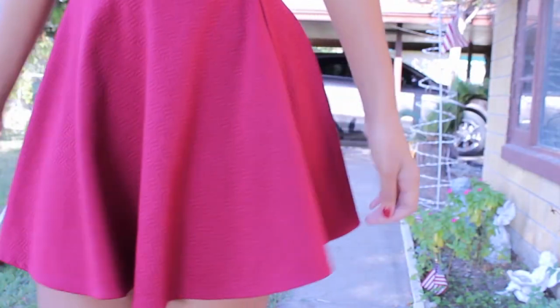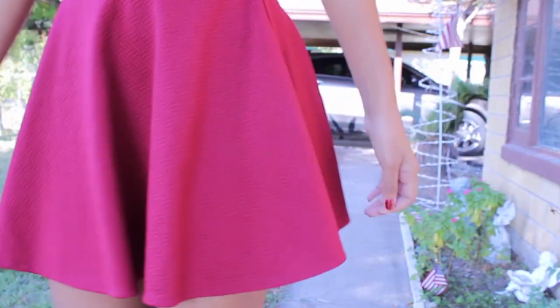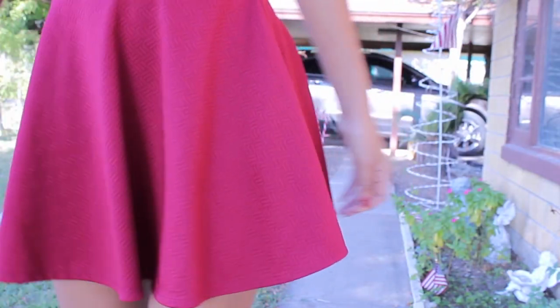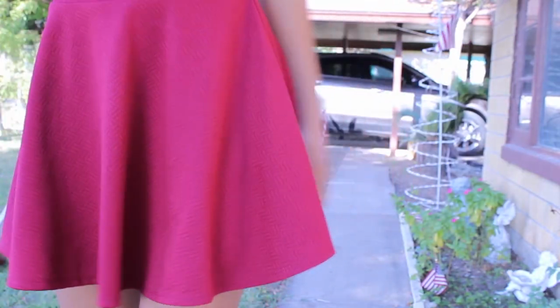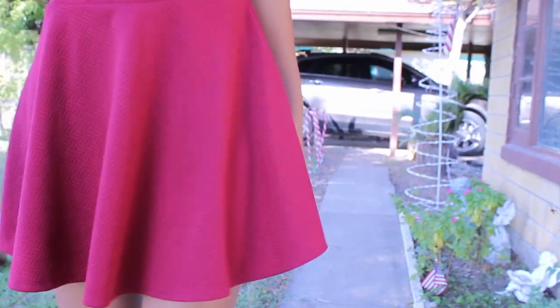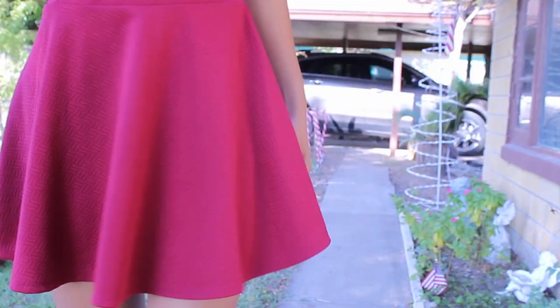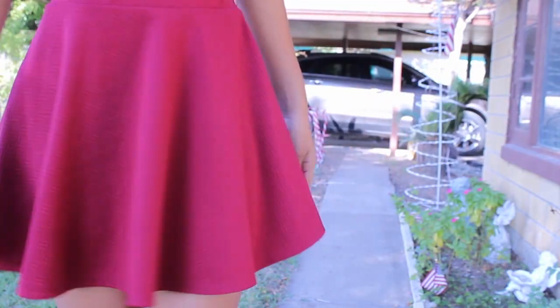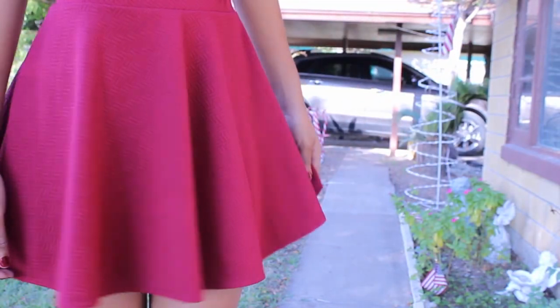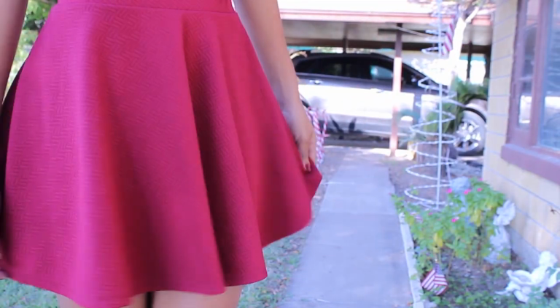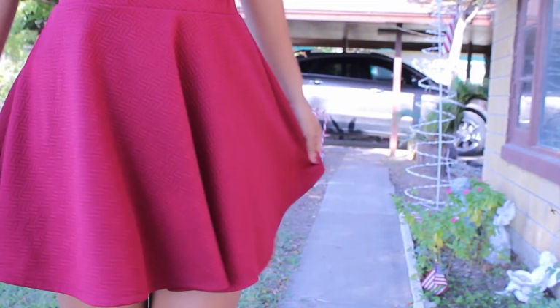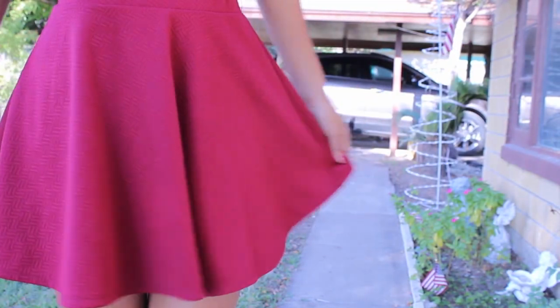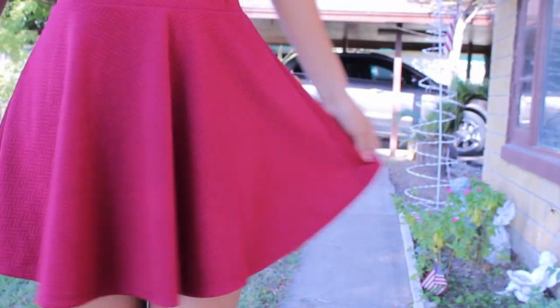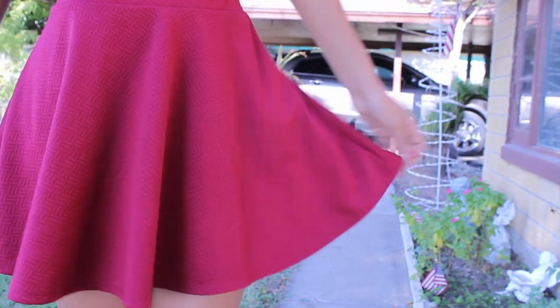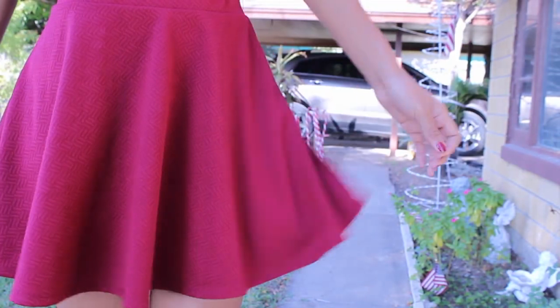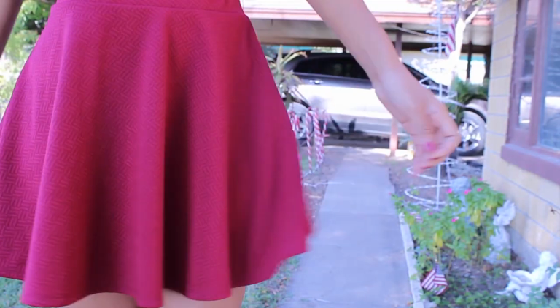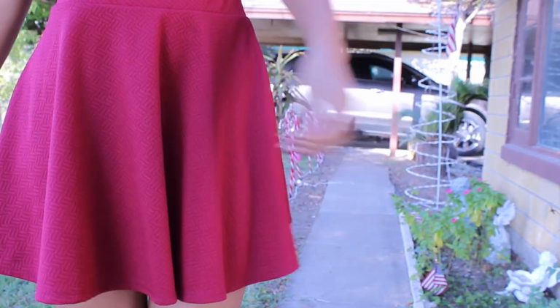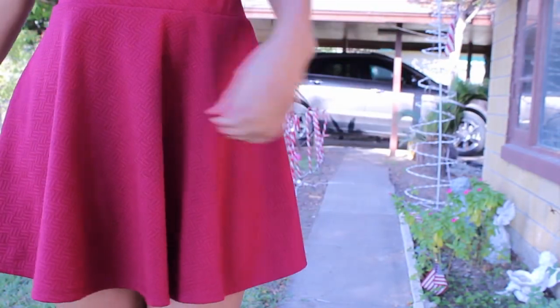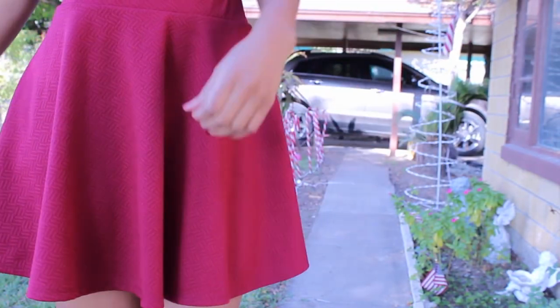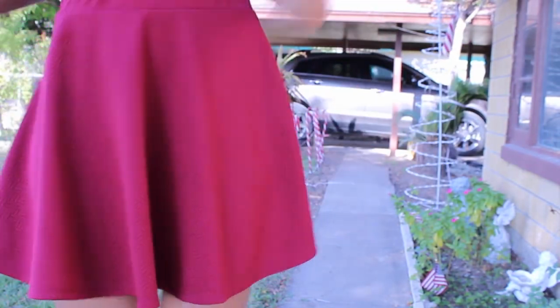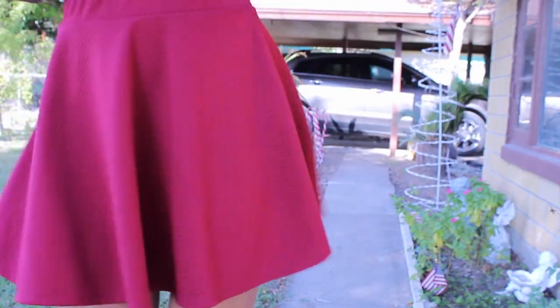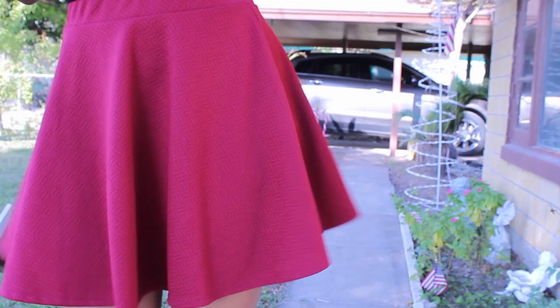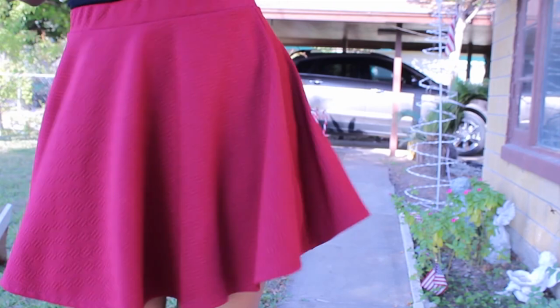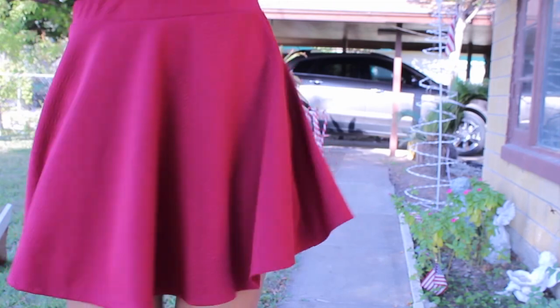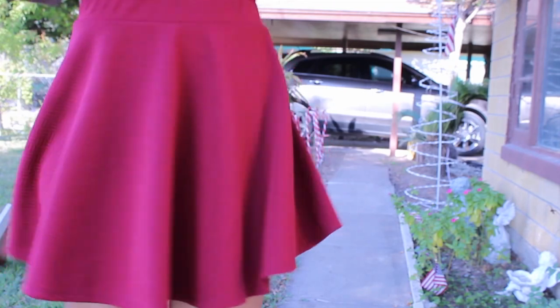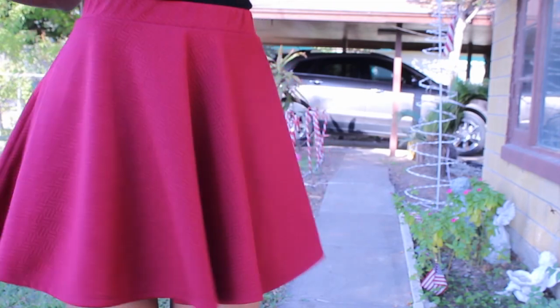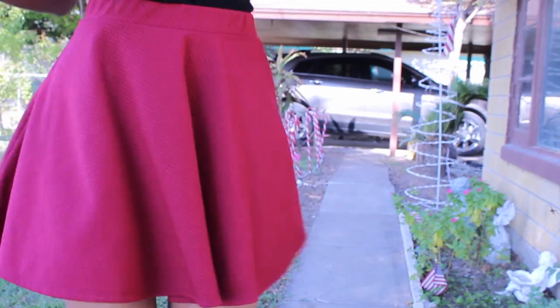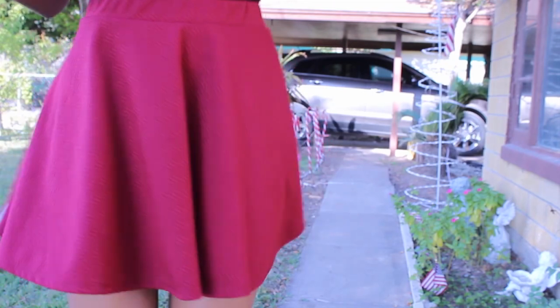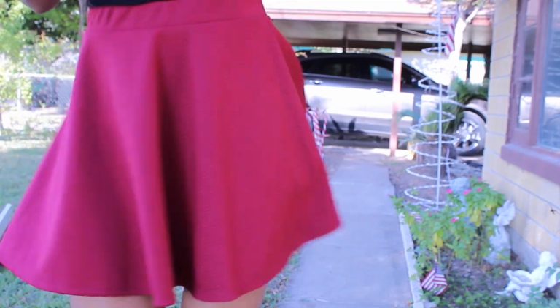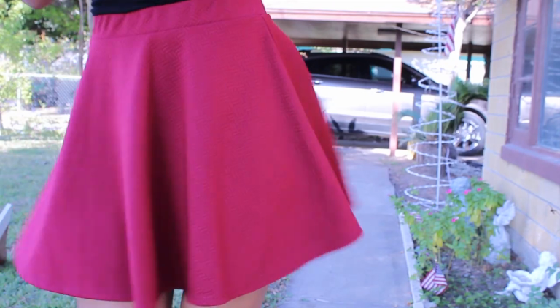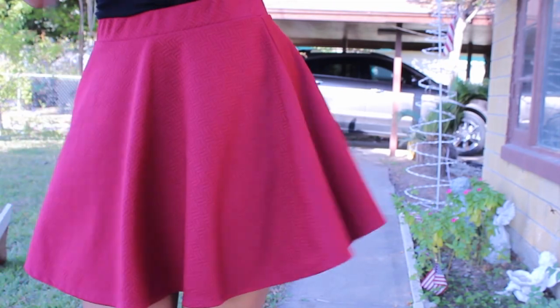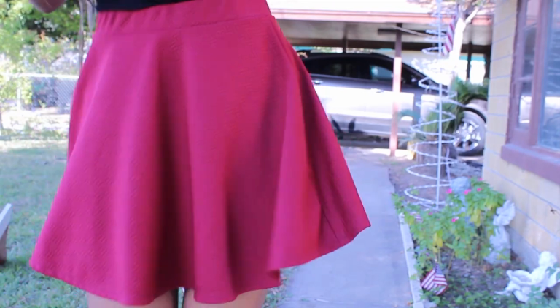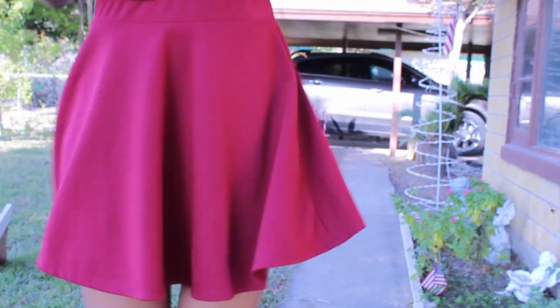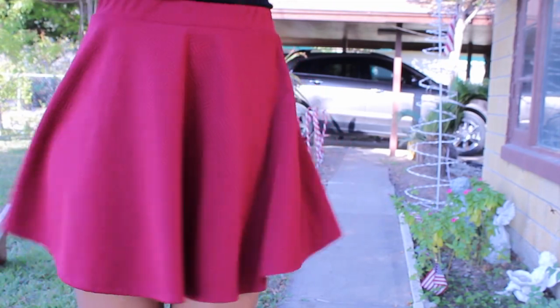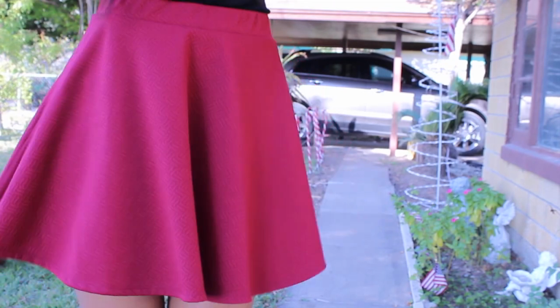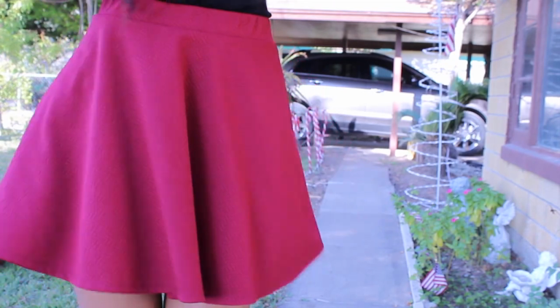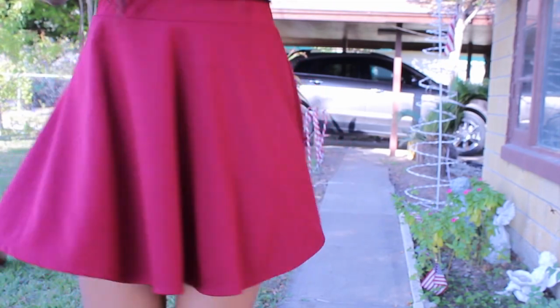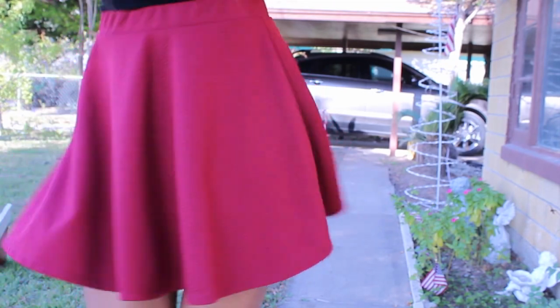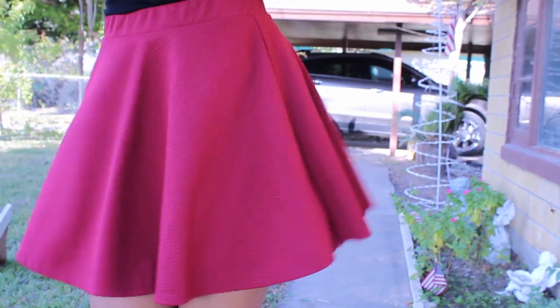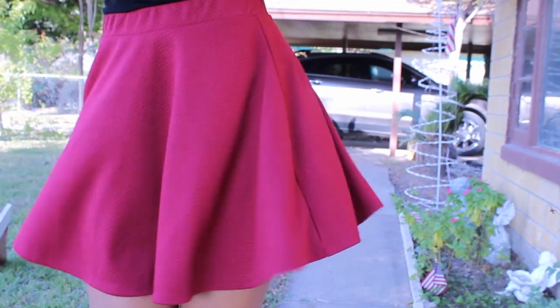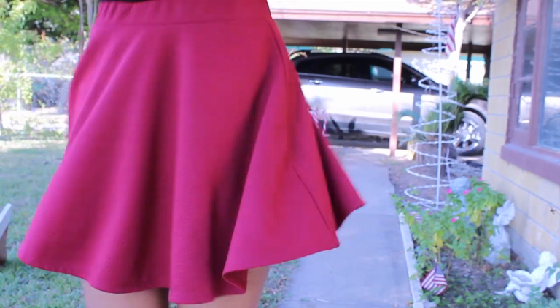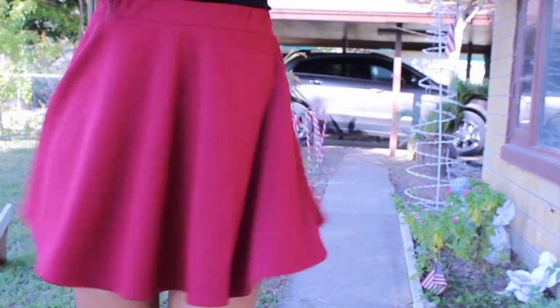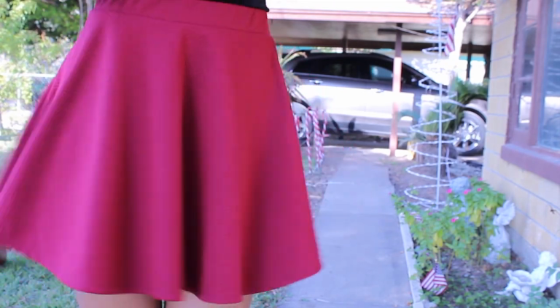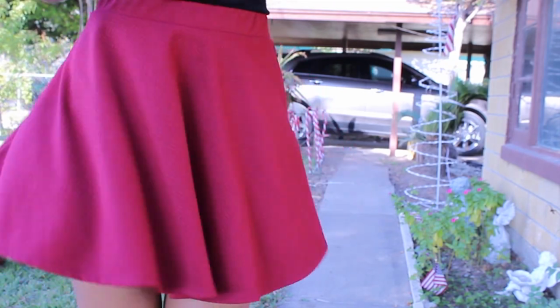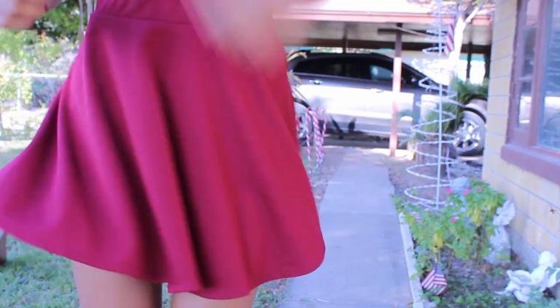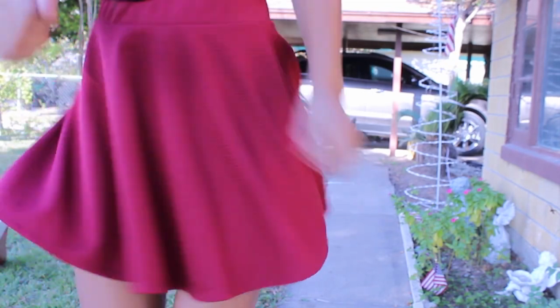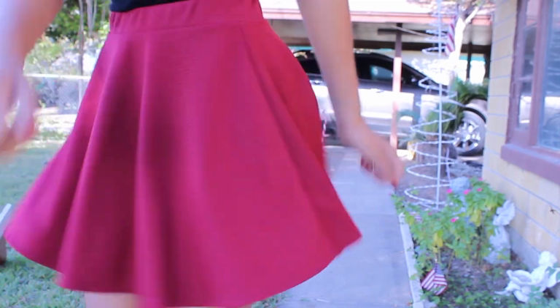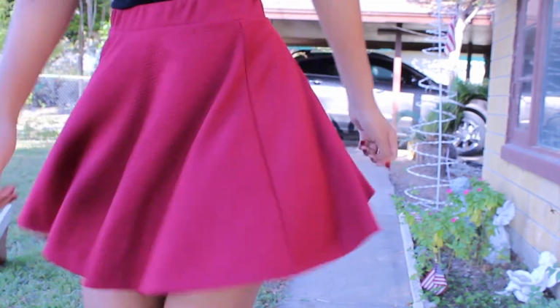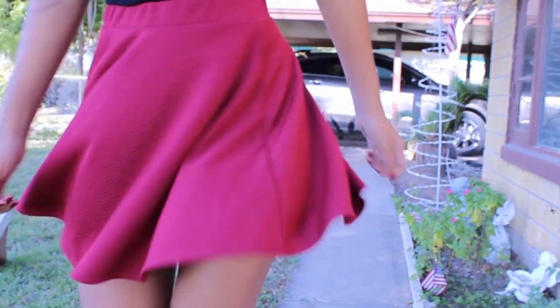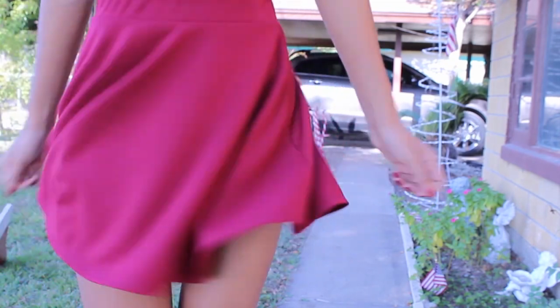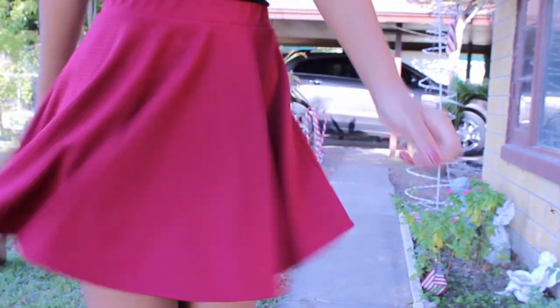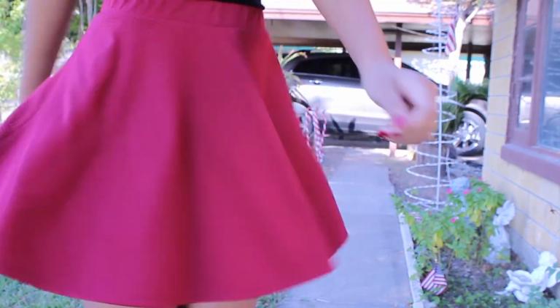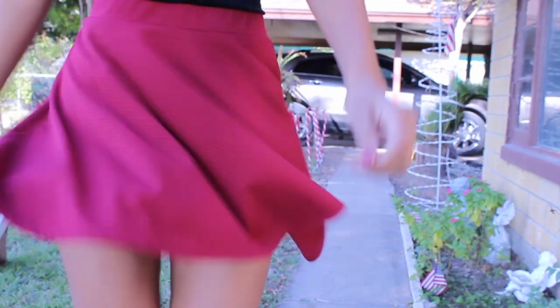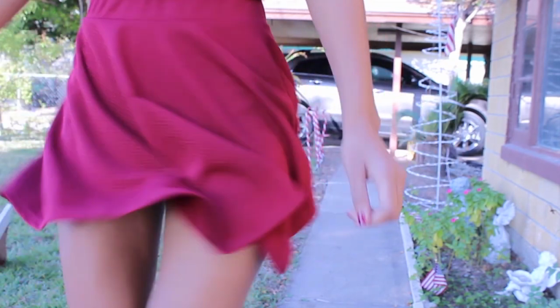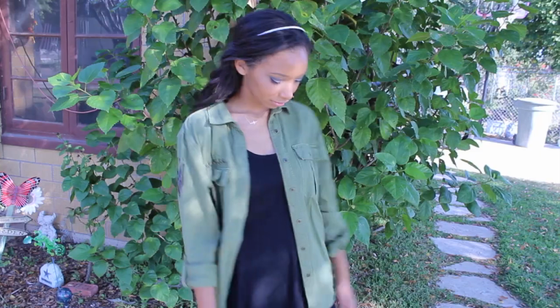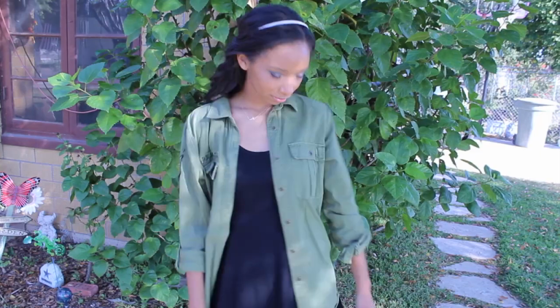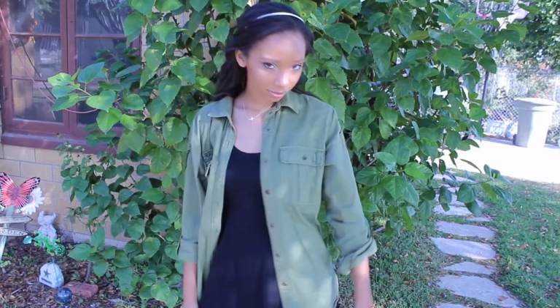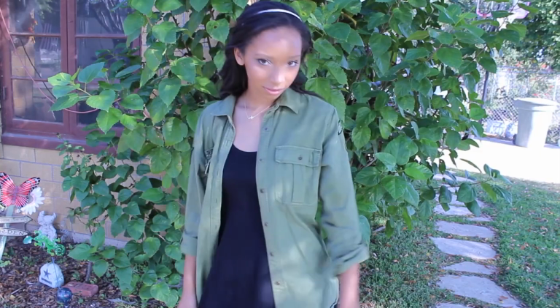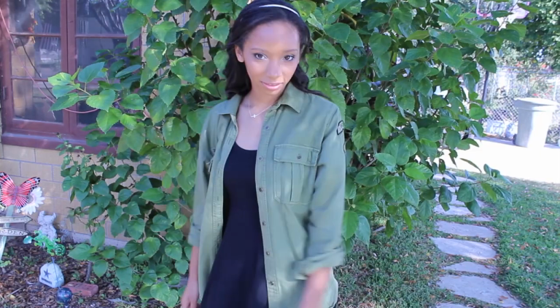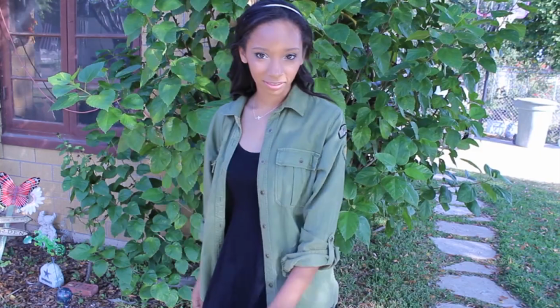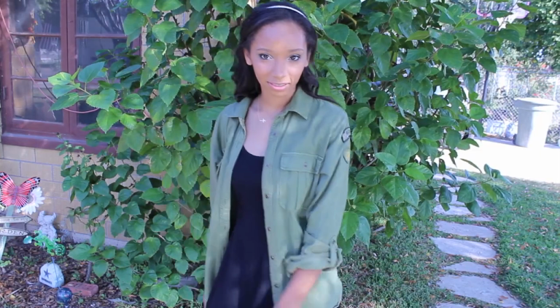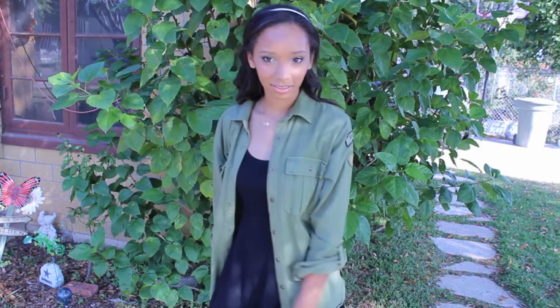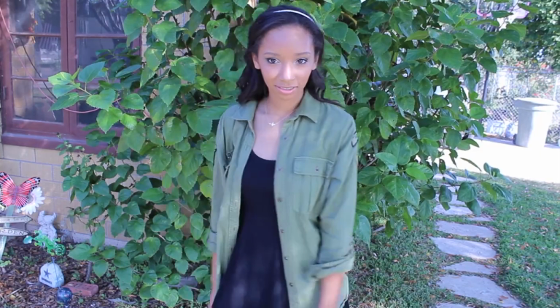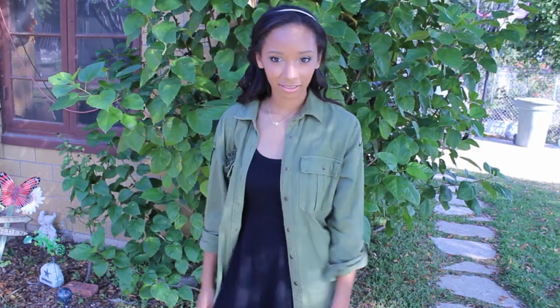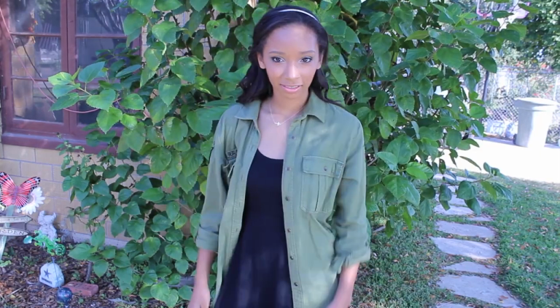Maroon is another color I've been loving, and this is a skater skirt from Papaya. It was about $13 — a lot cheaper there than at Charlotte Russe.